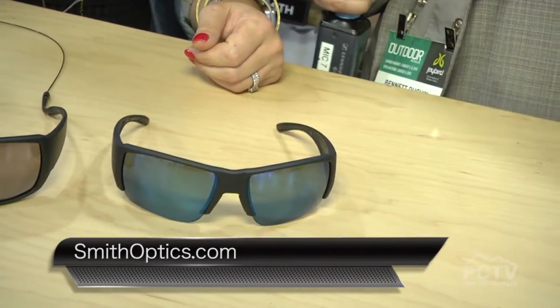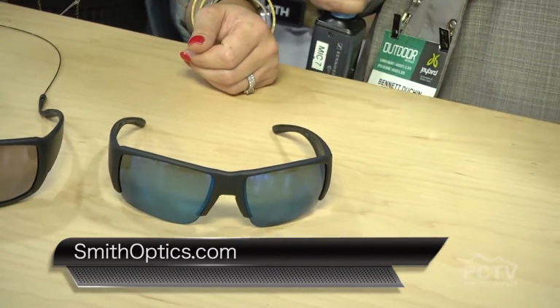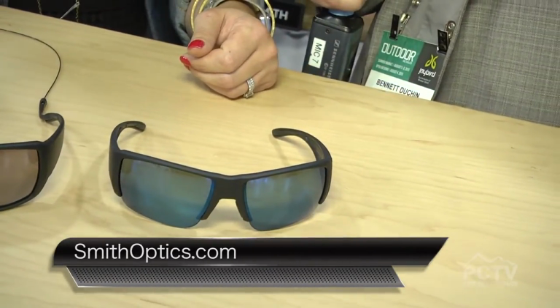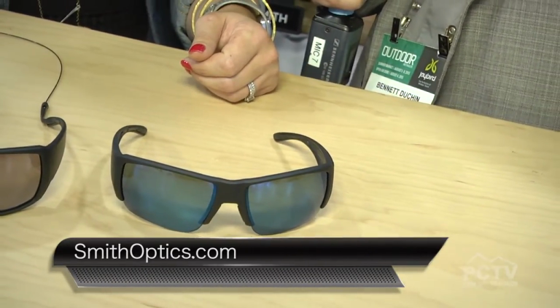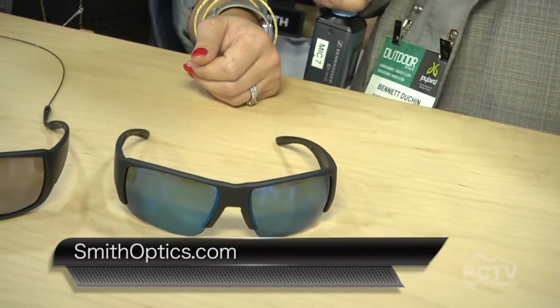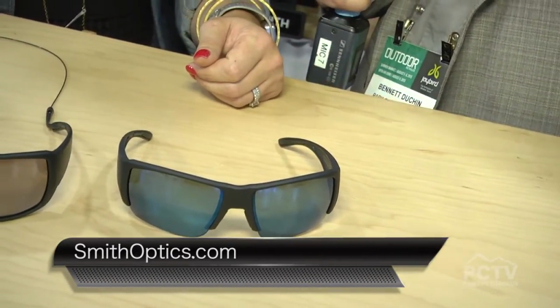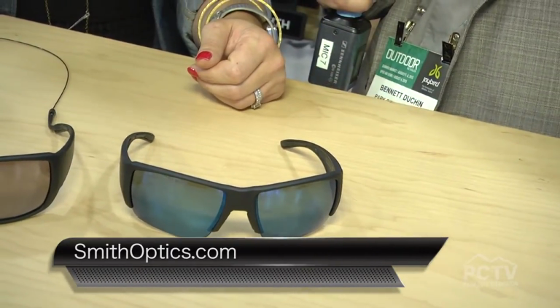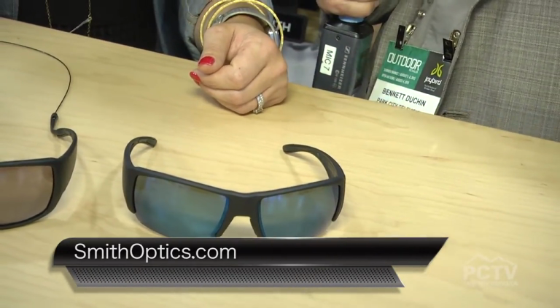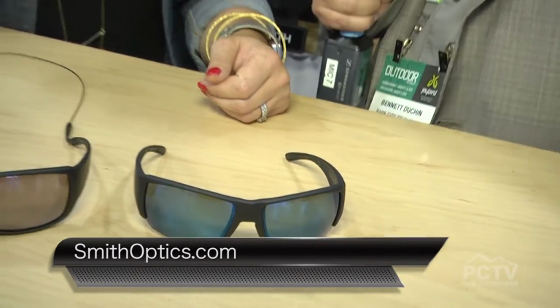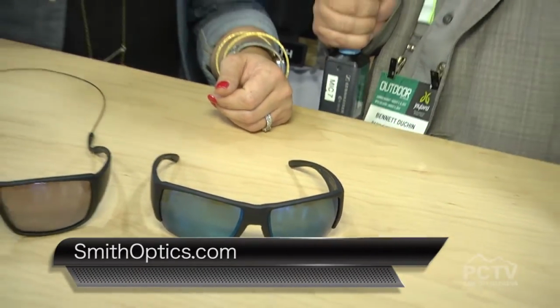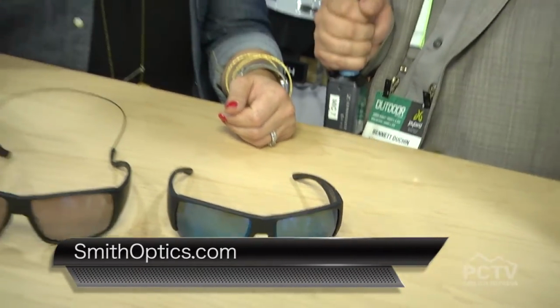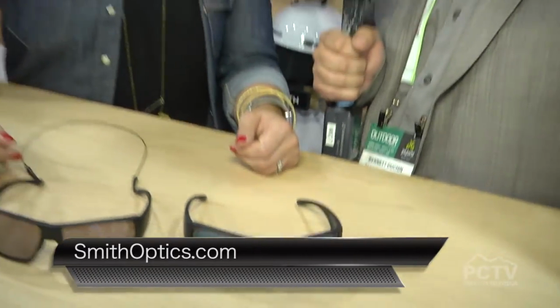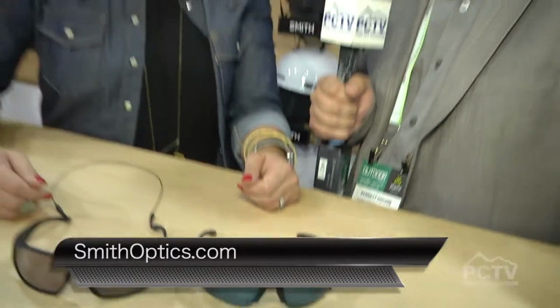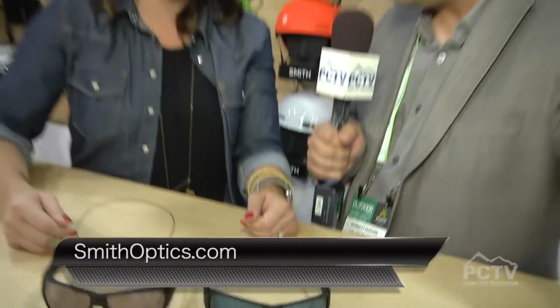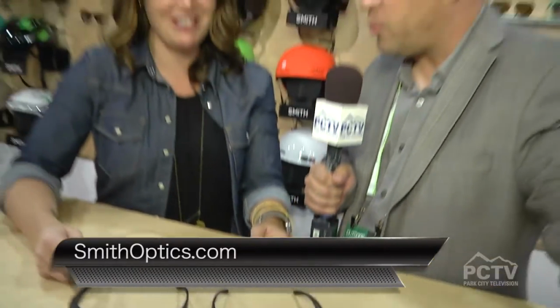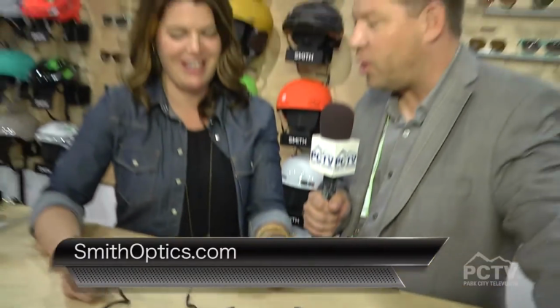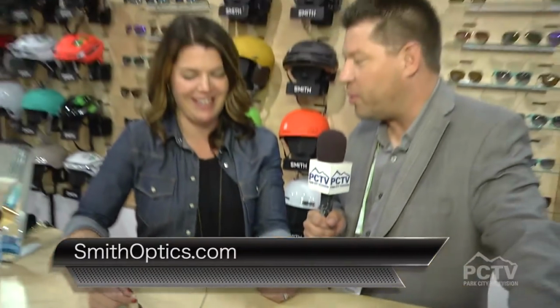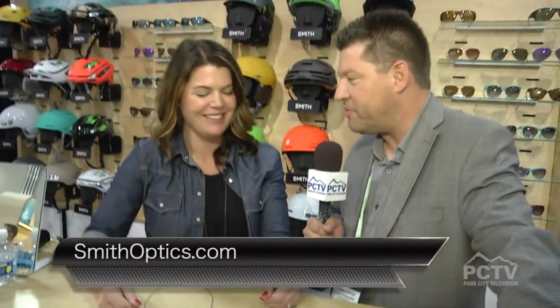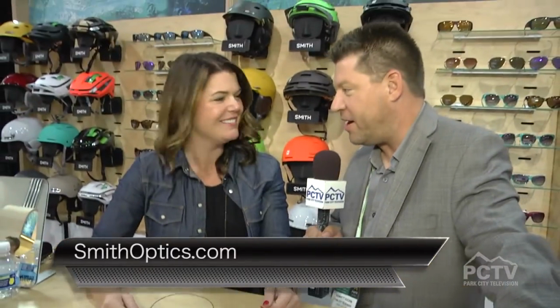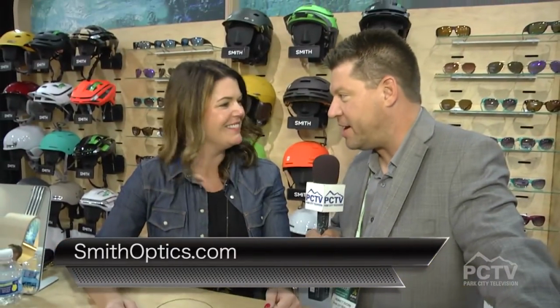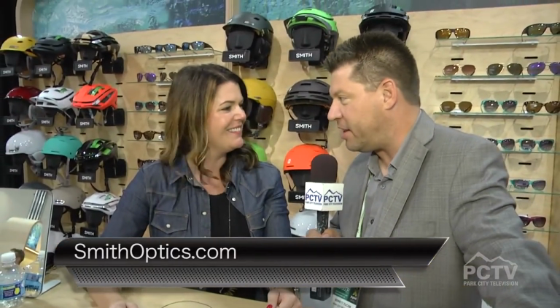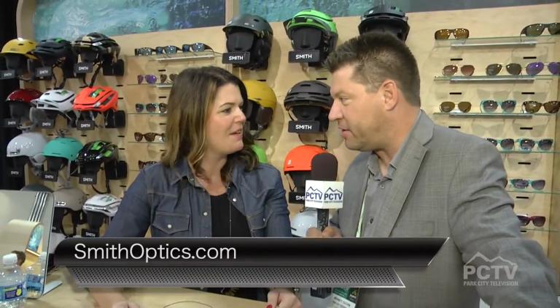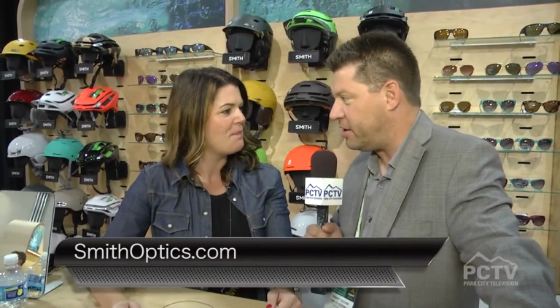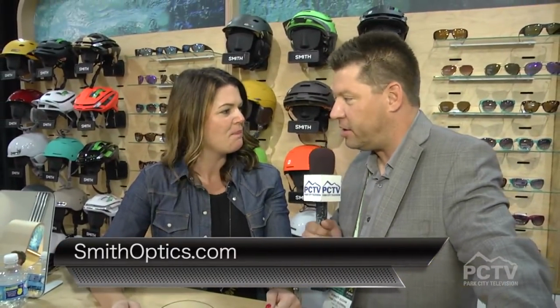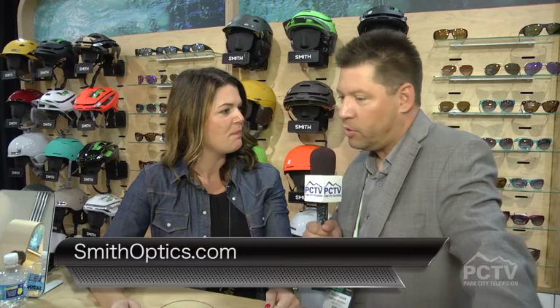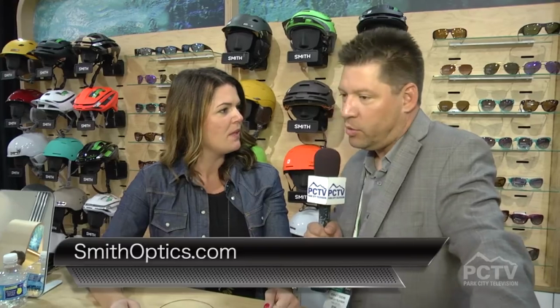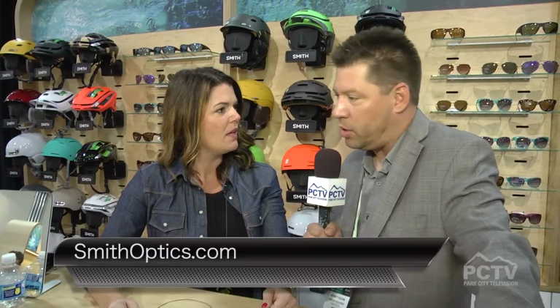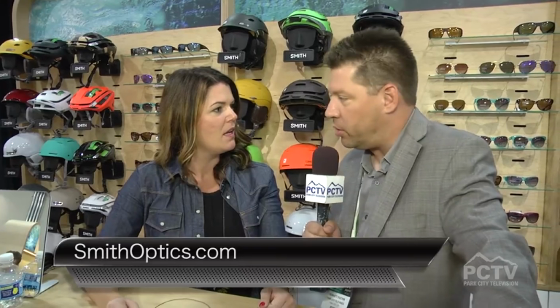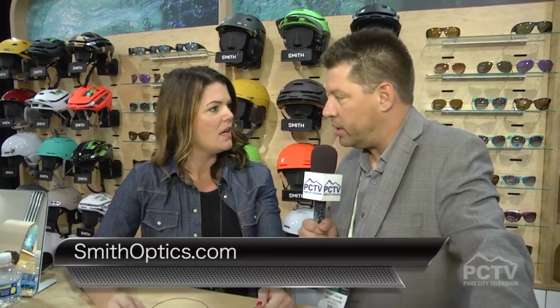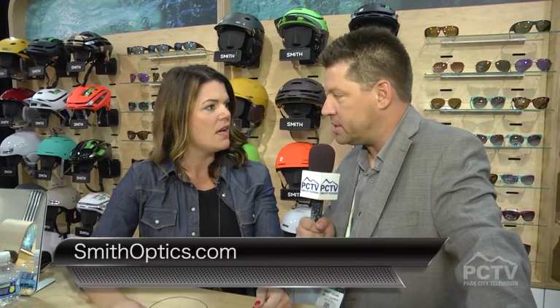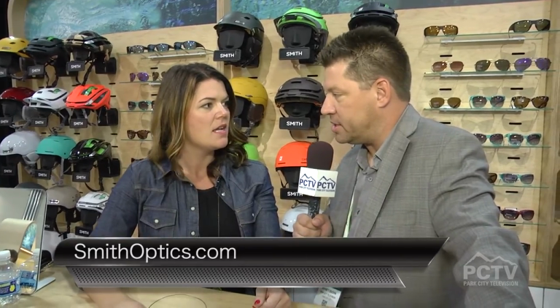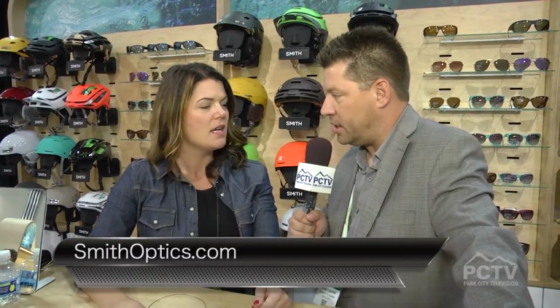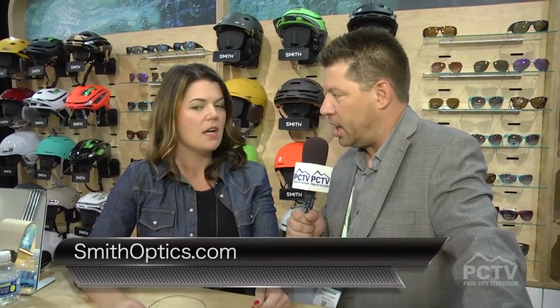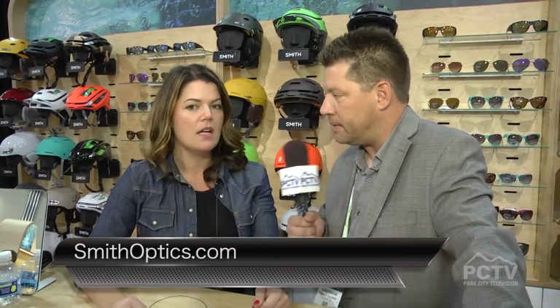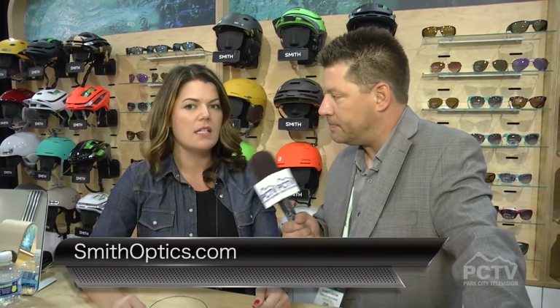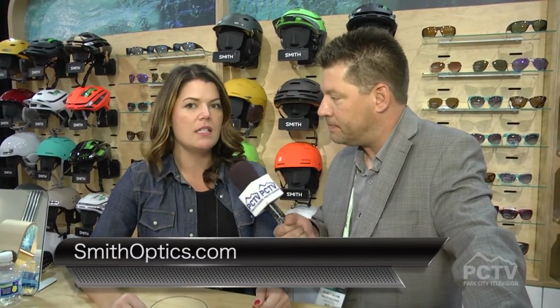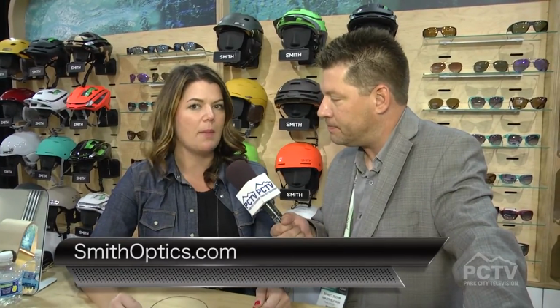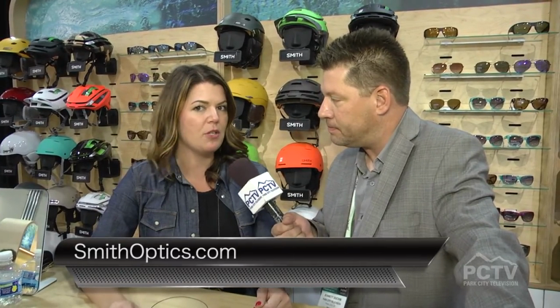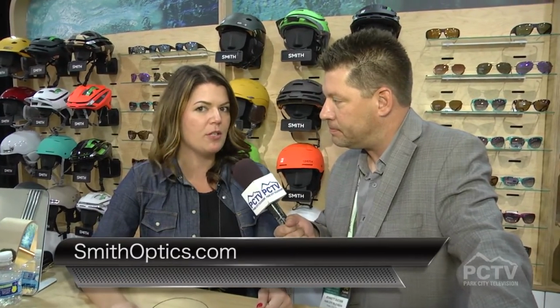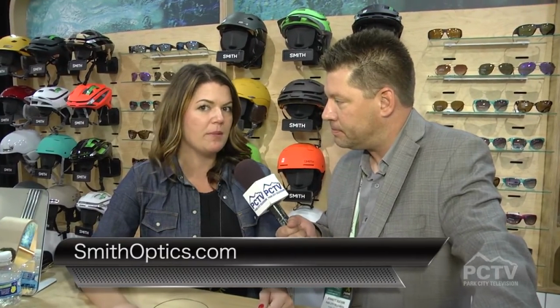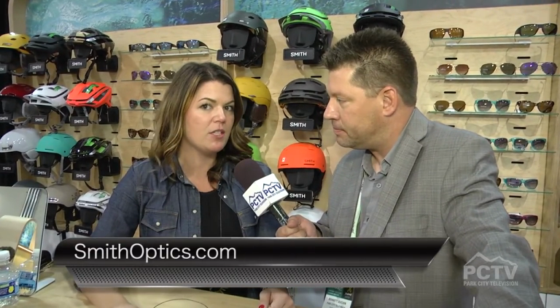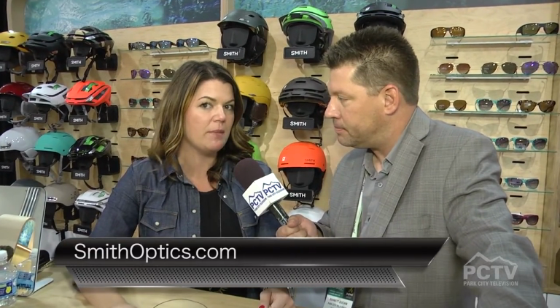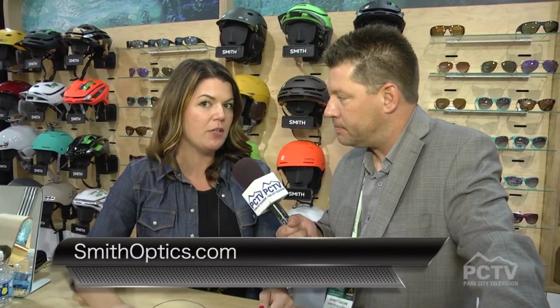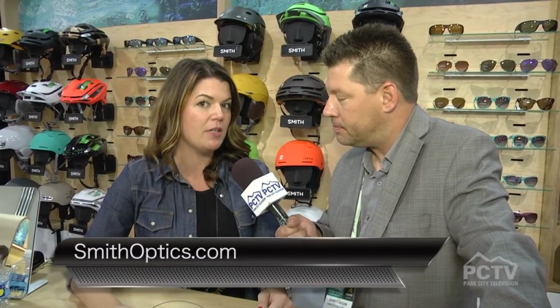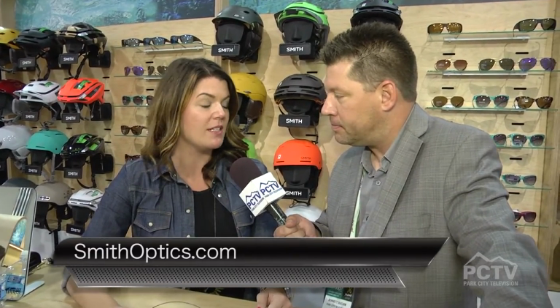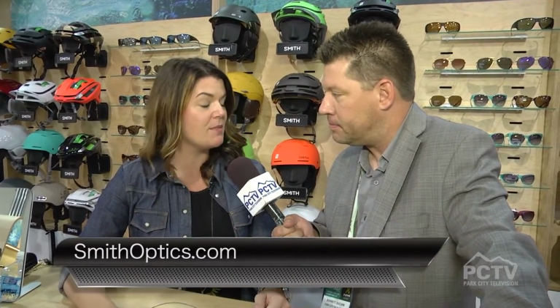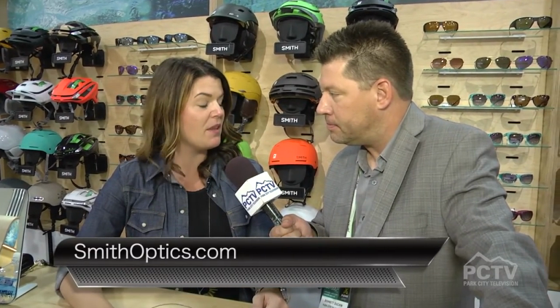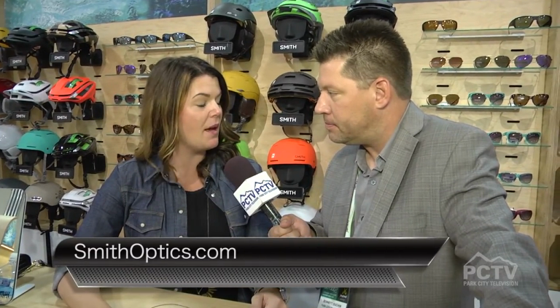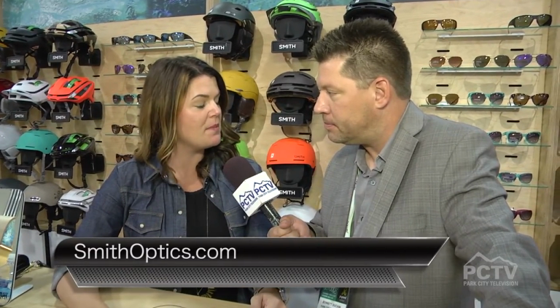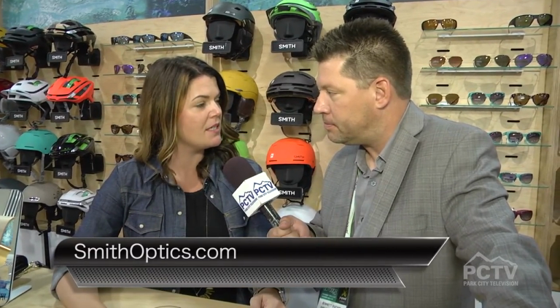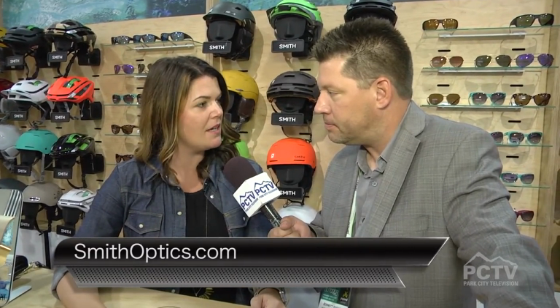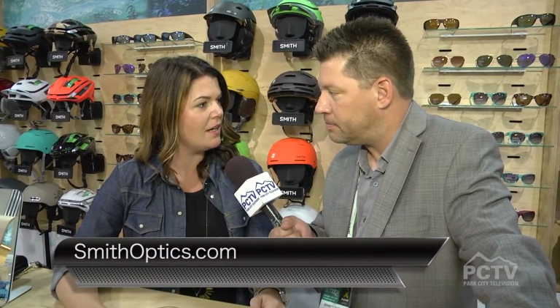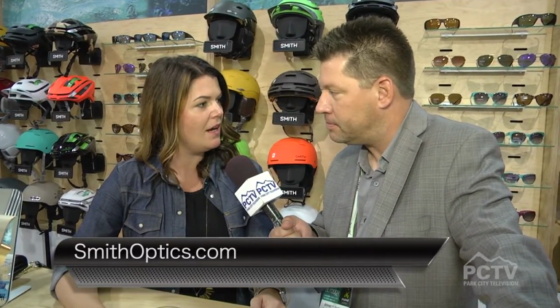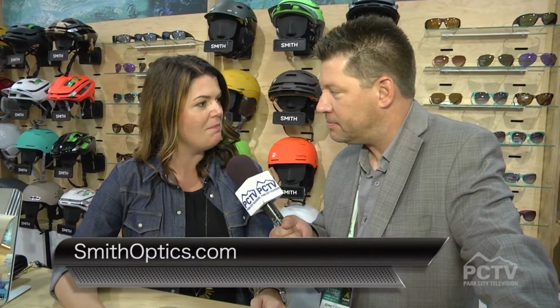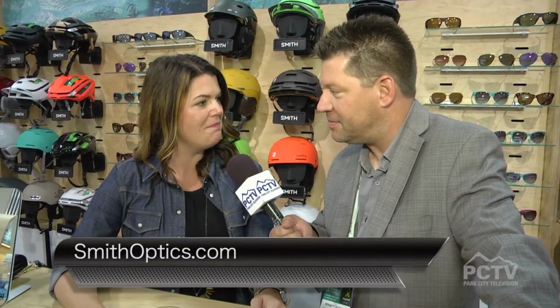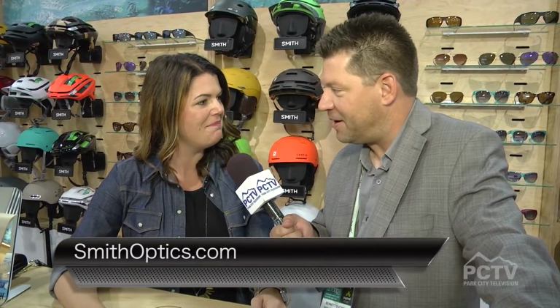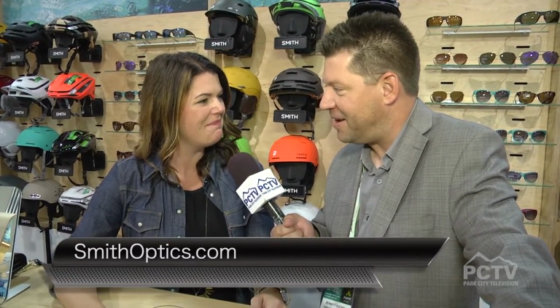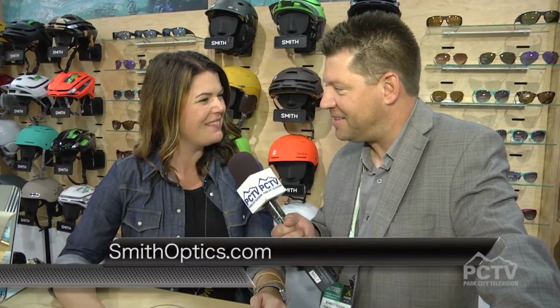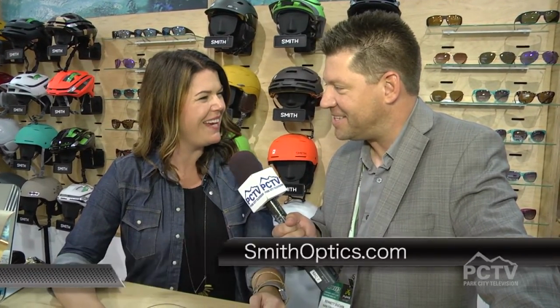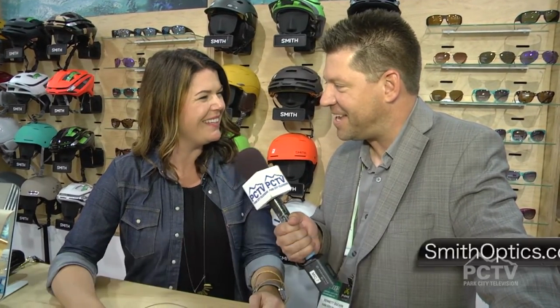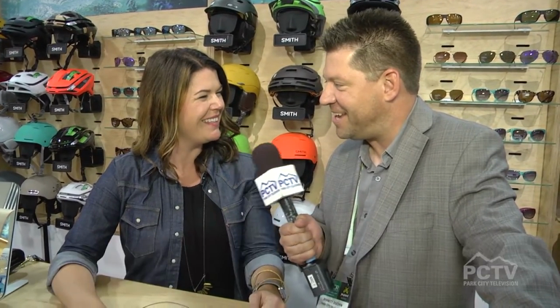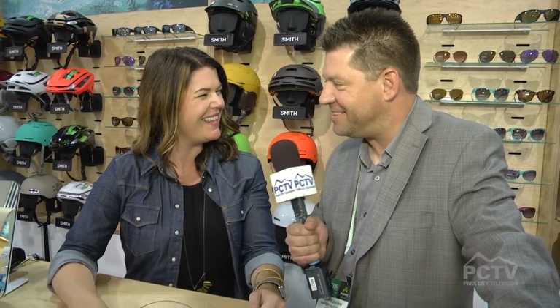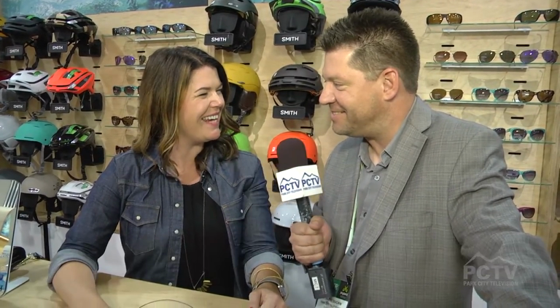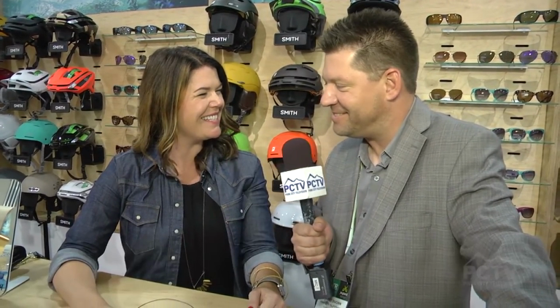Smith's always got a new idea. Where do we find out what else is in the line? www.smithoptics.com. Alright, thanks Kate!